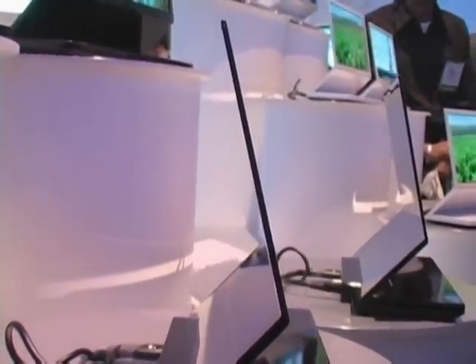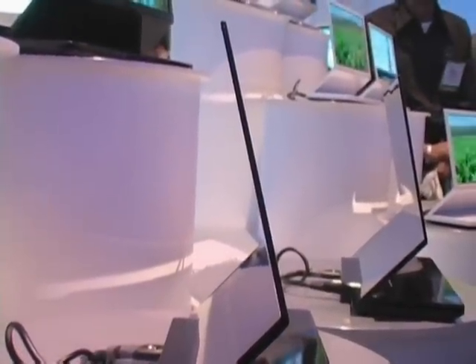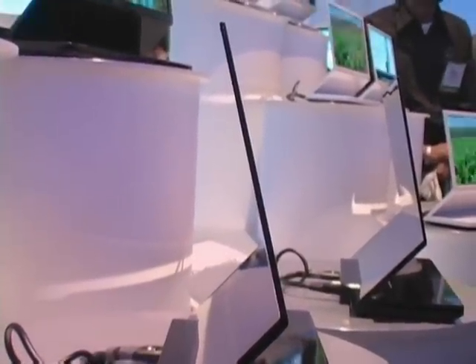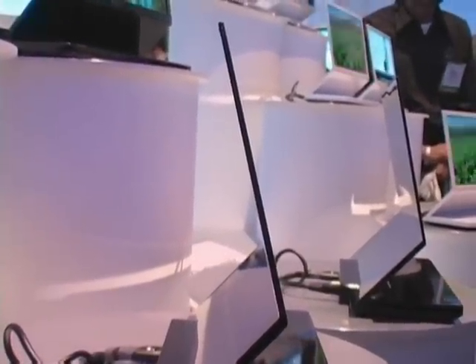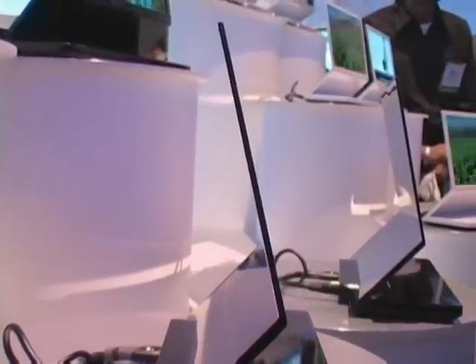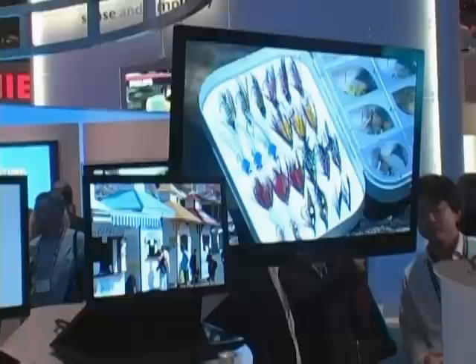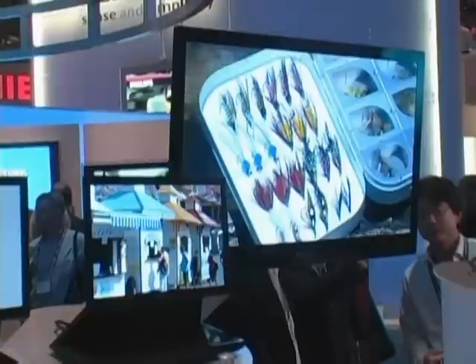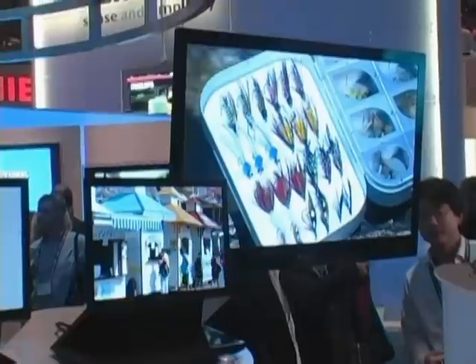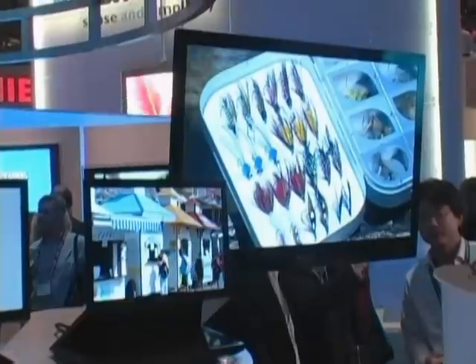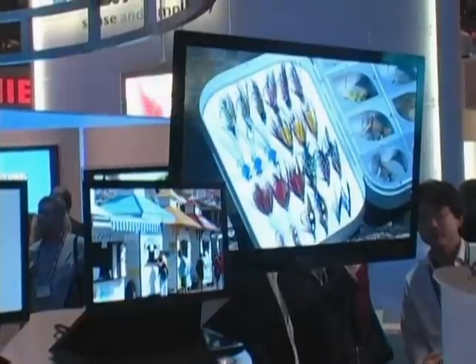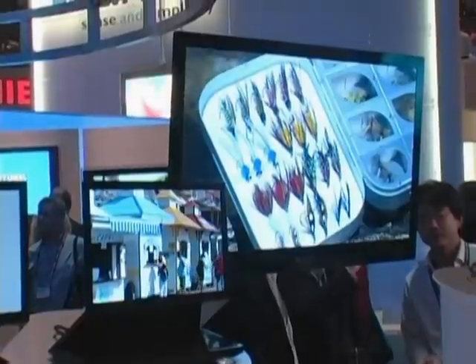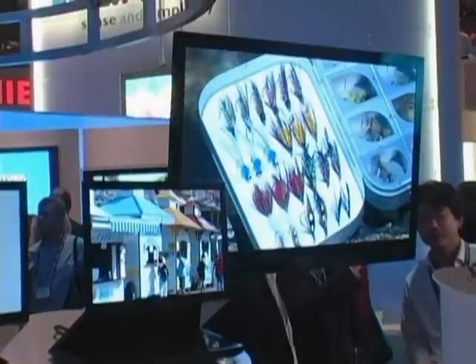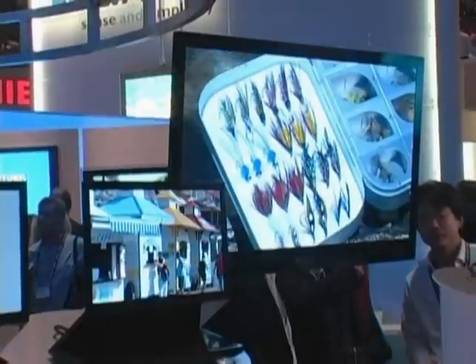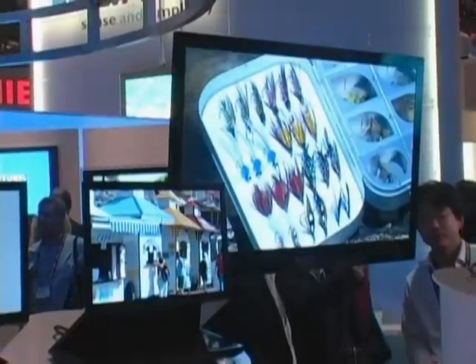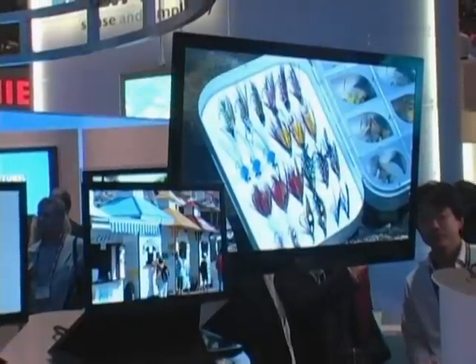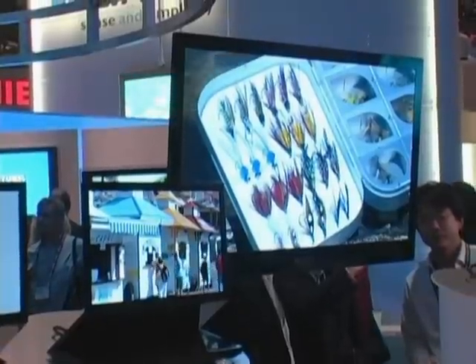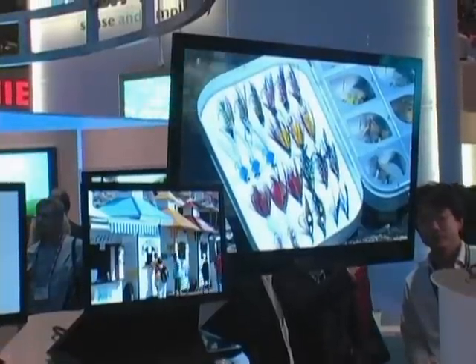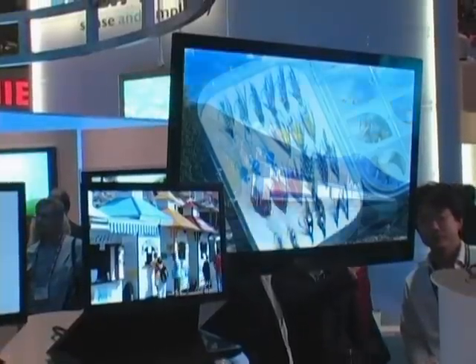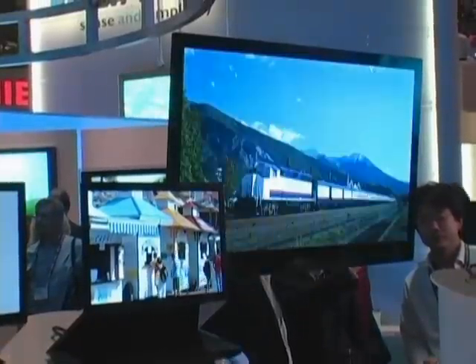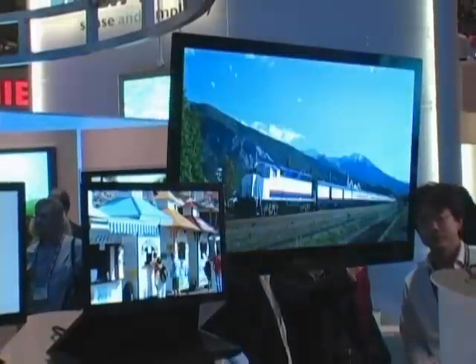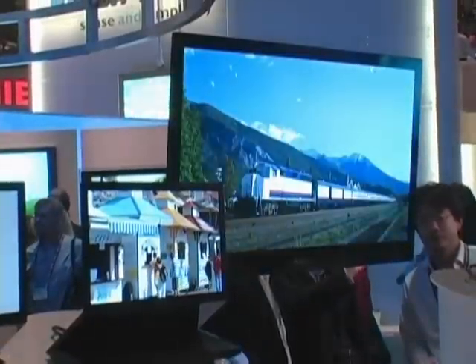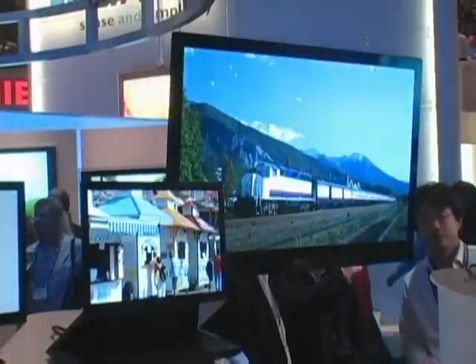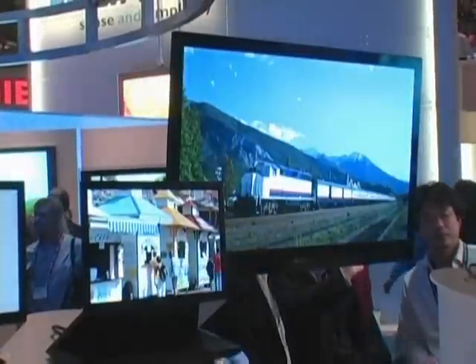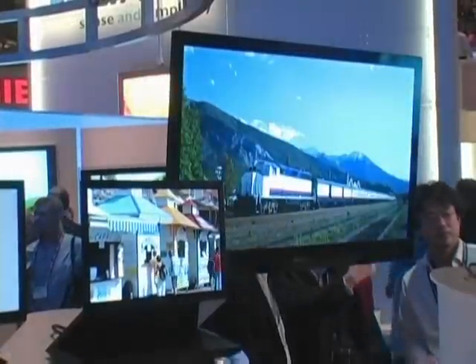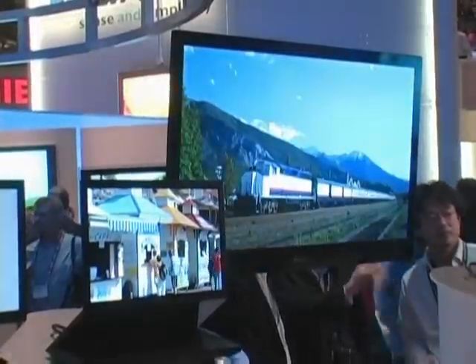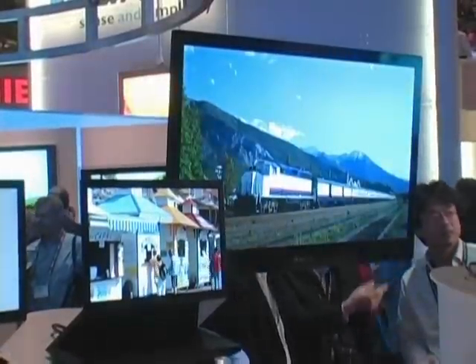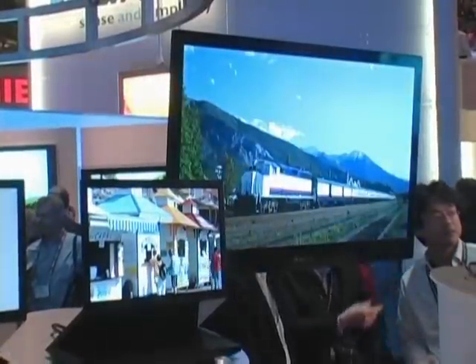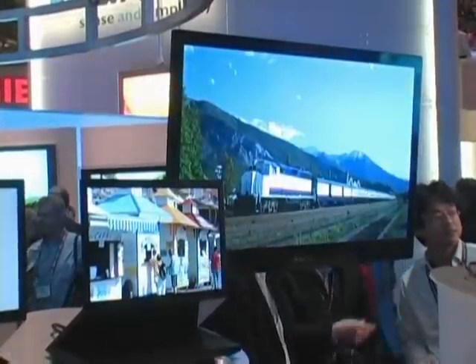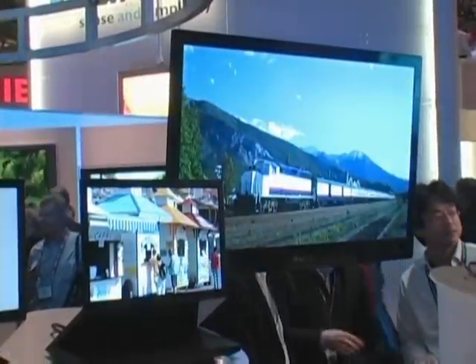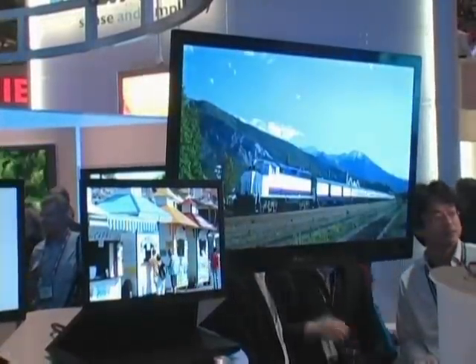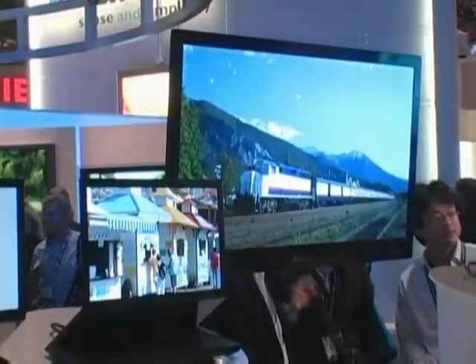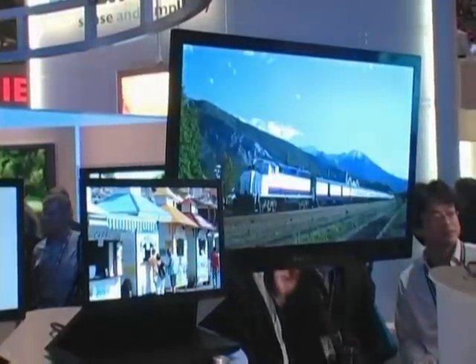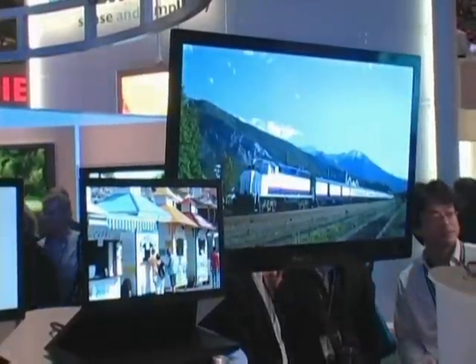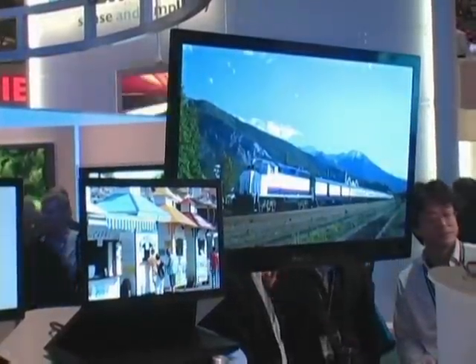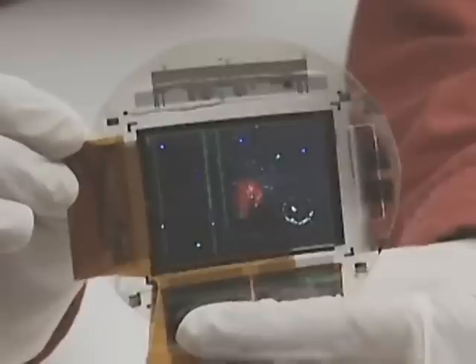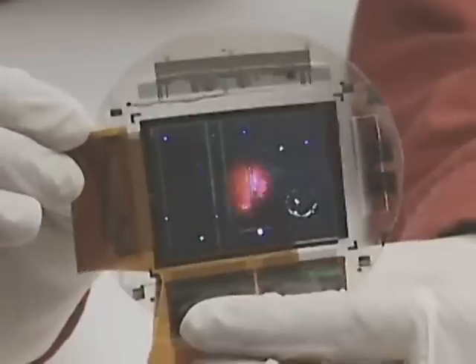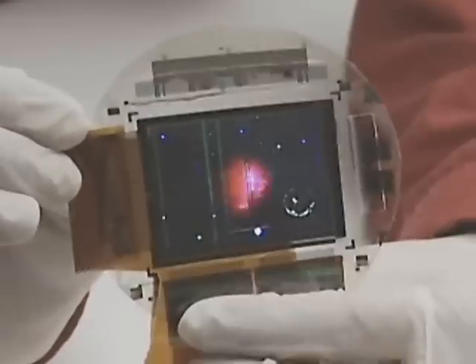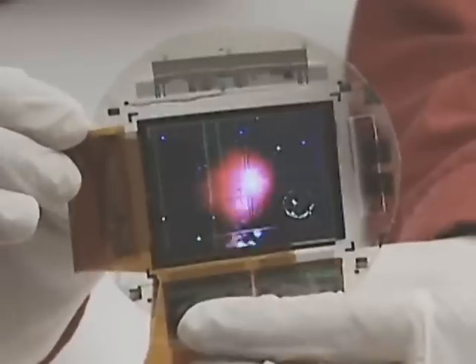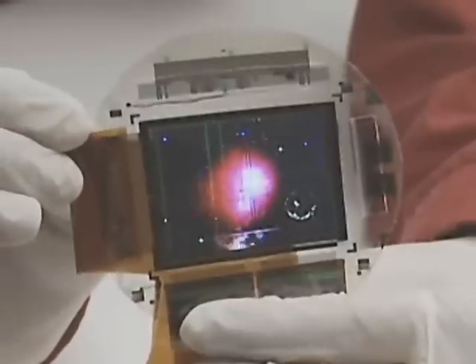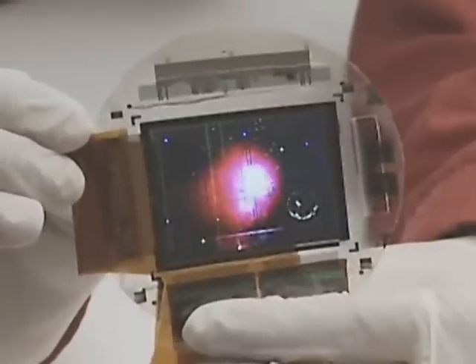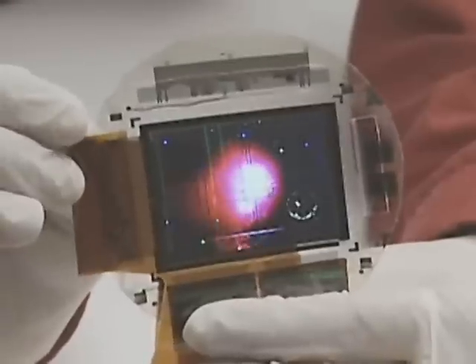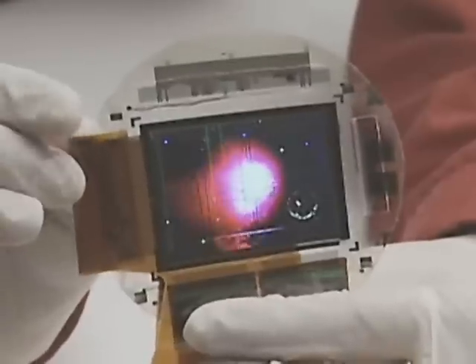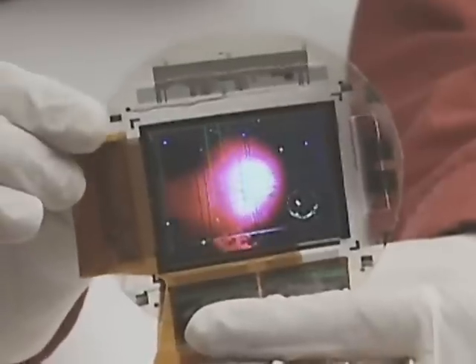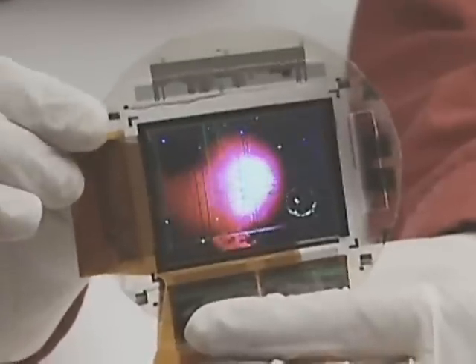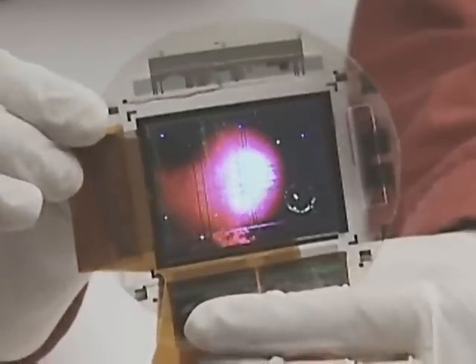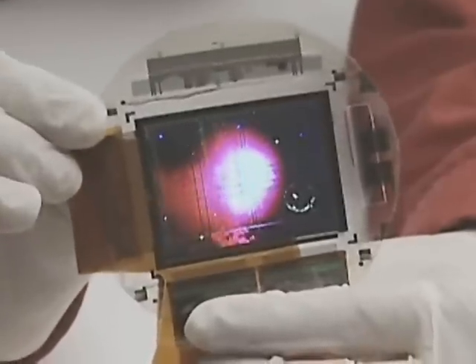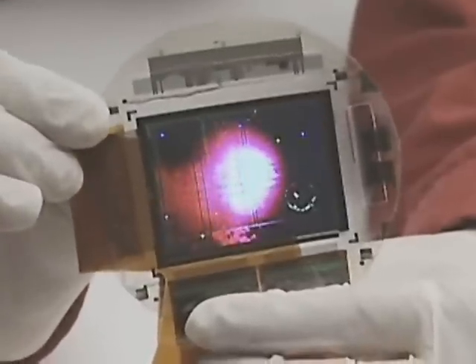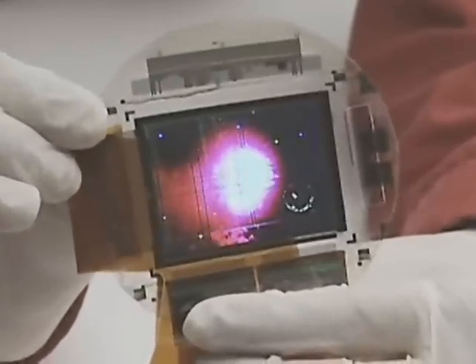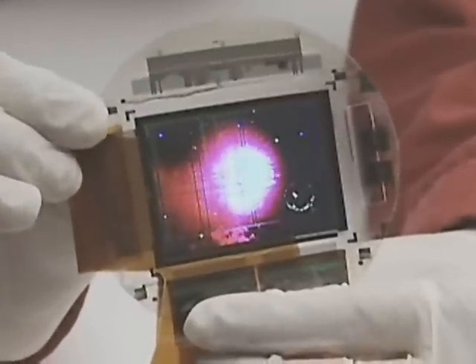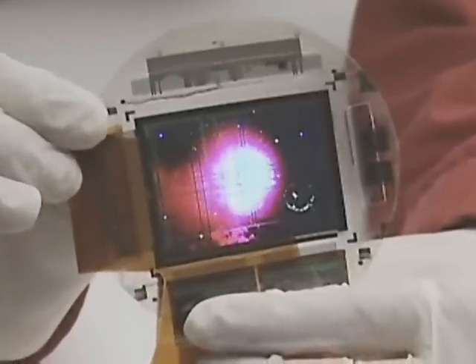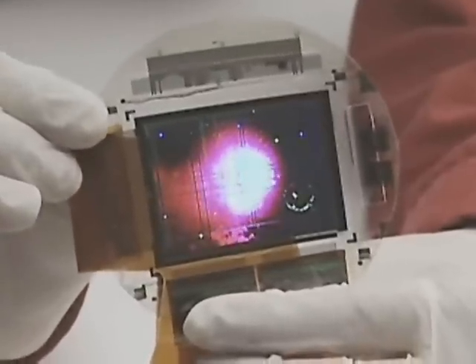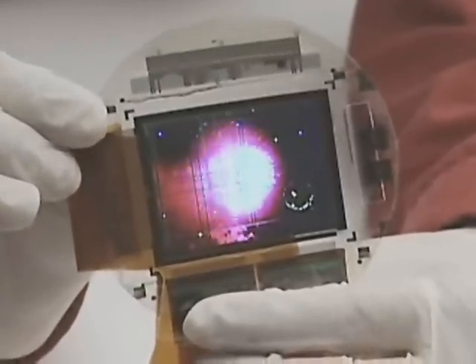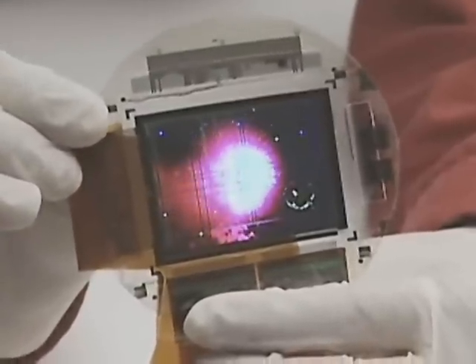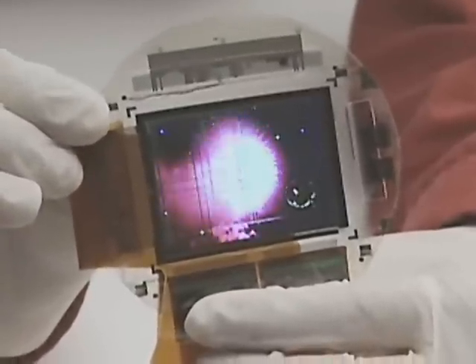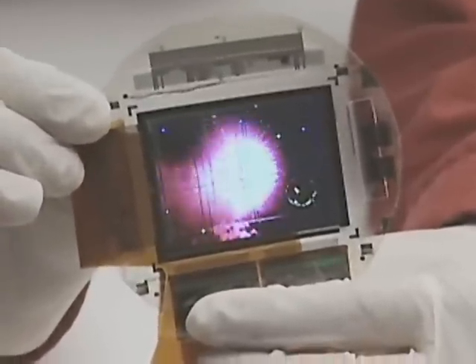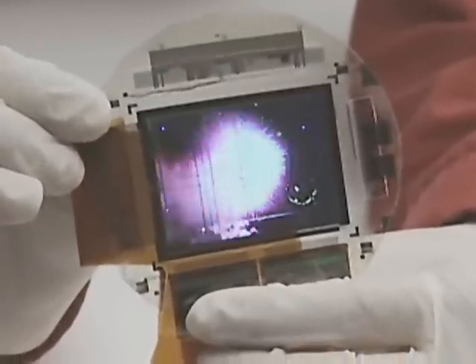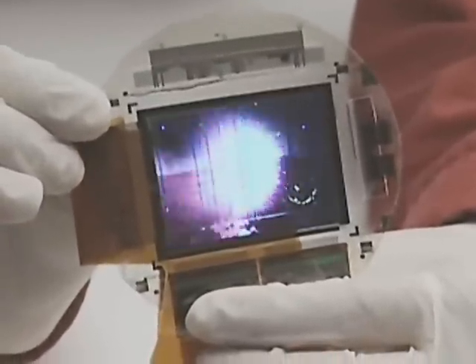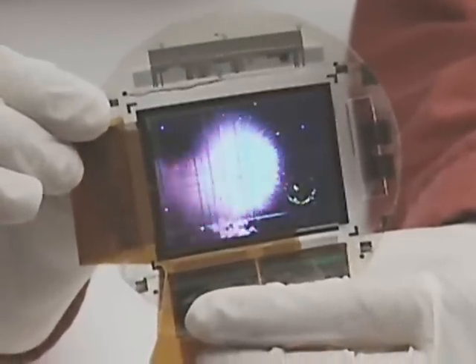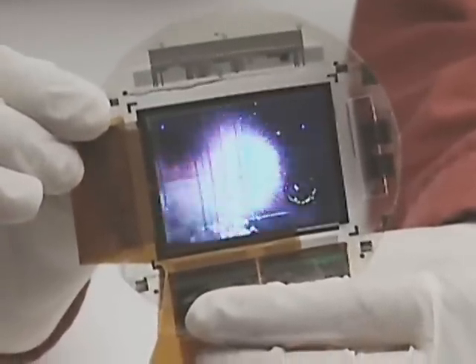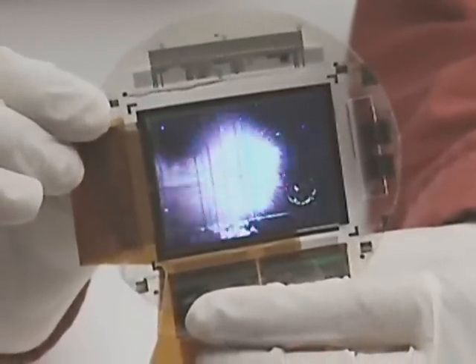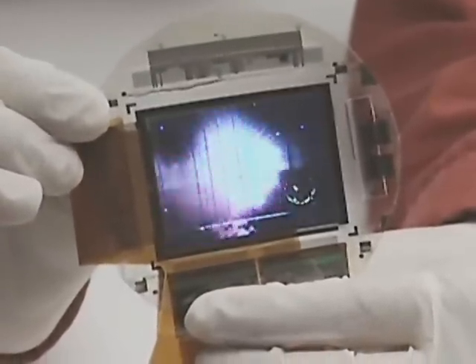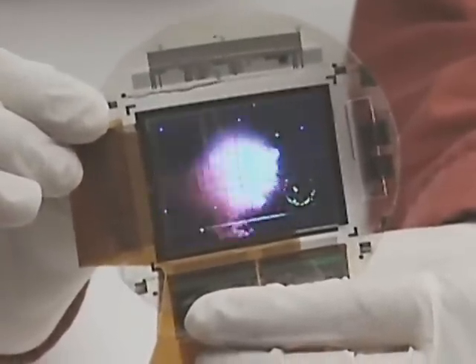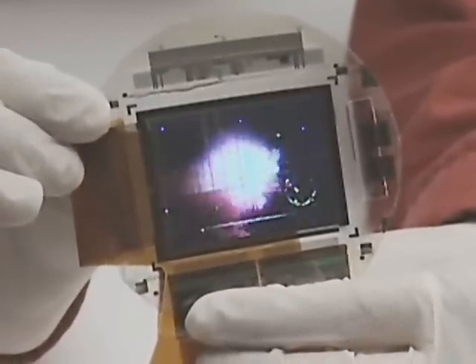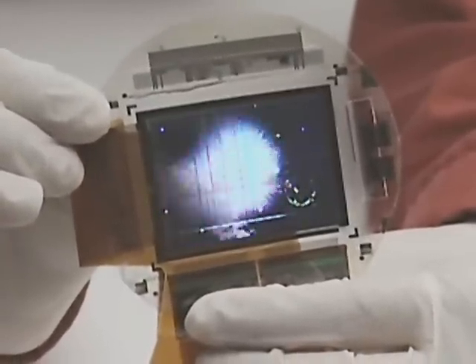Sony plans to have its first OLED TVs on sale in Japan this year. In Tokyo, this is Martin Williams, IDG News Service.